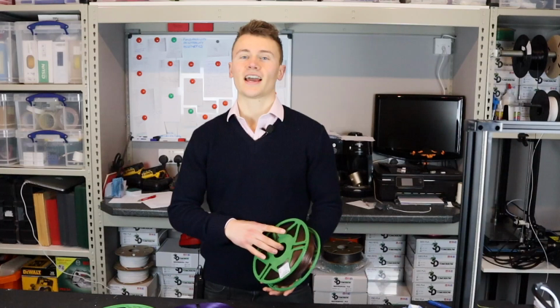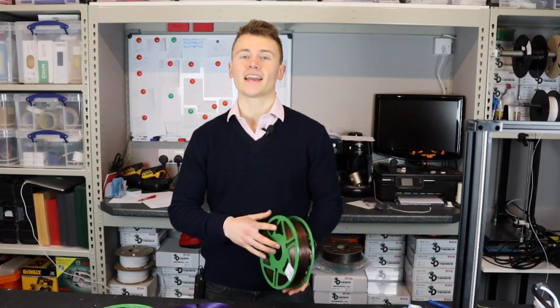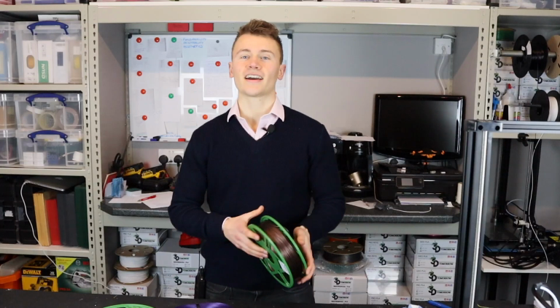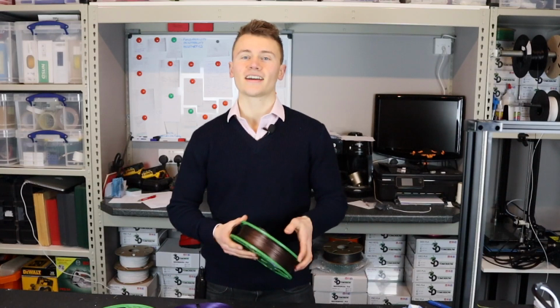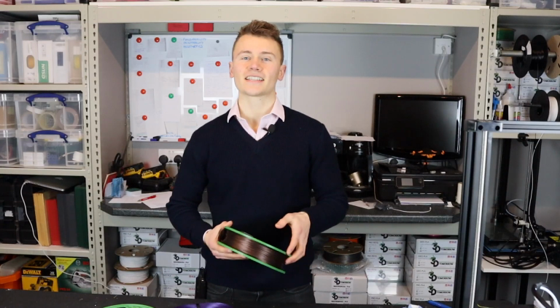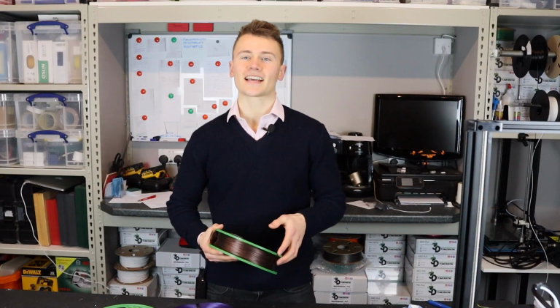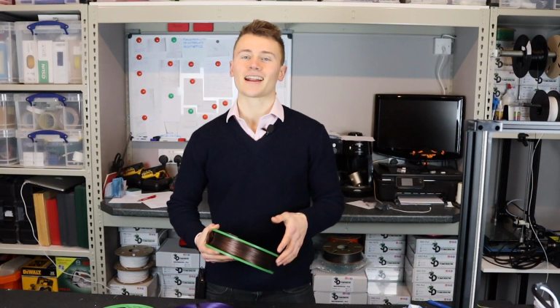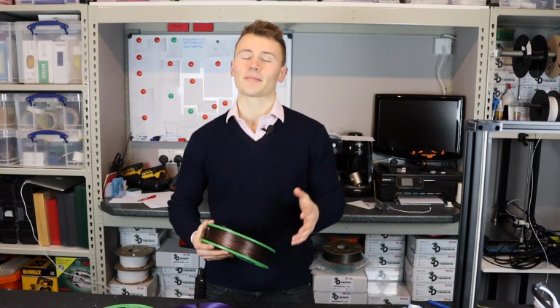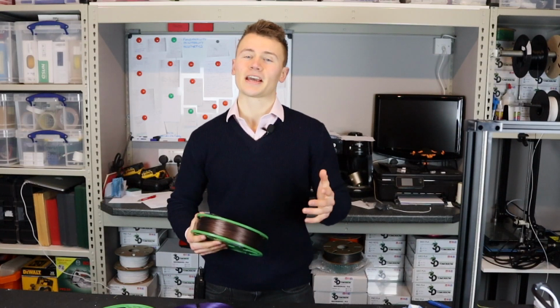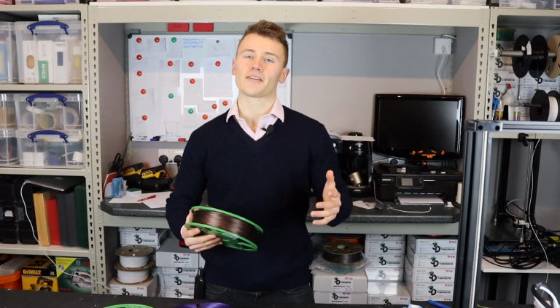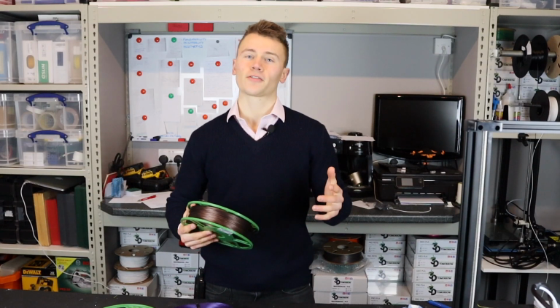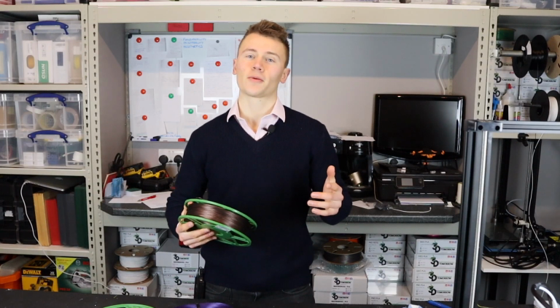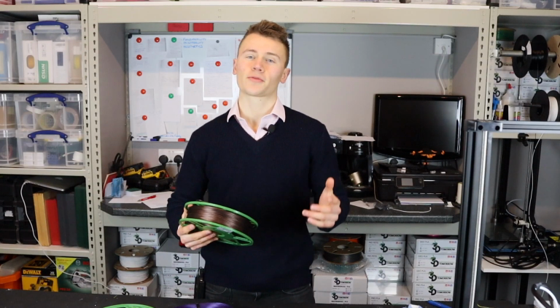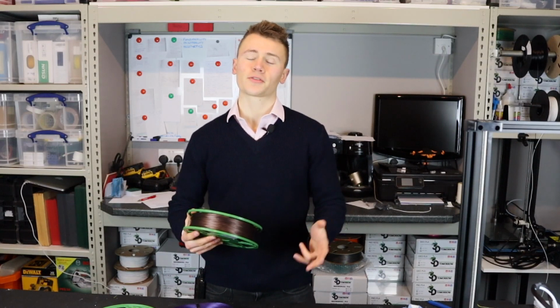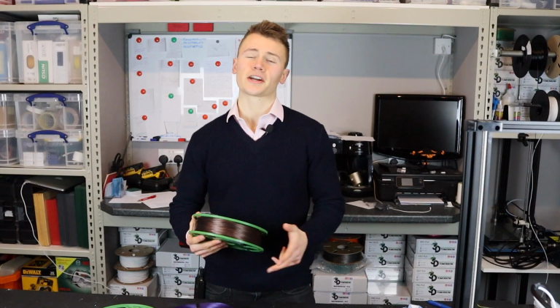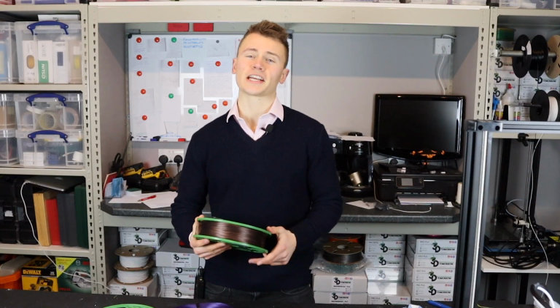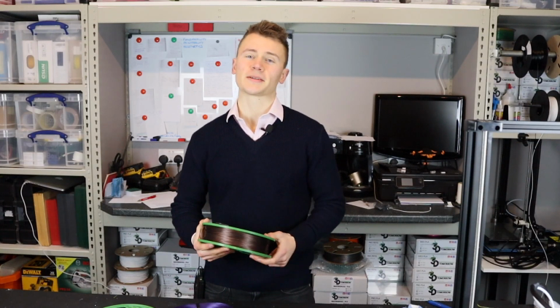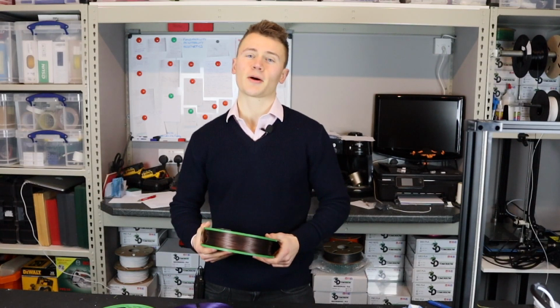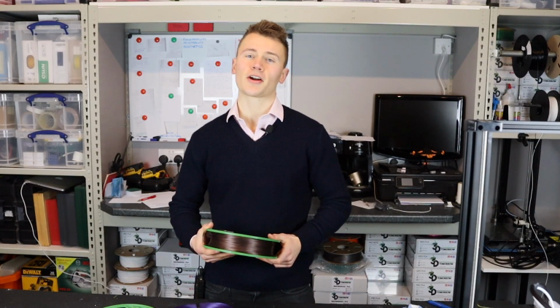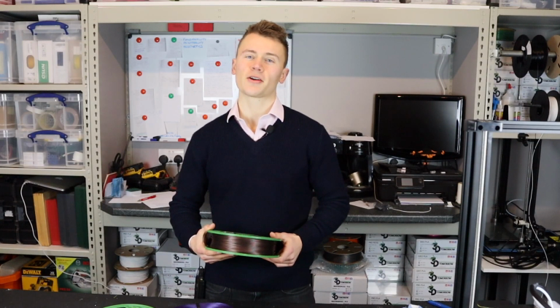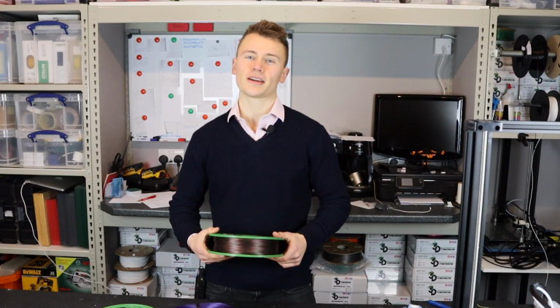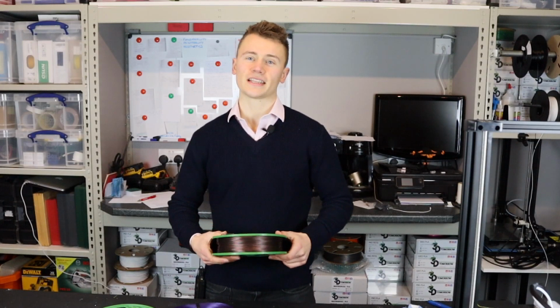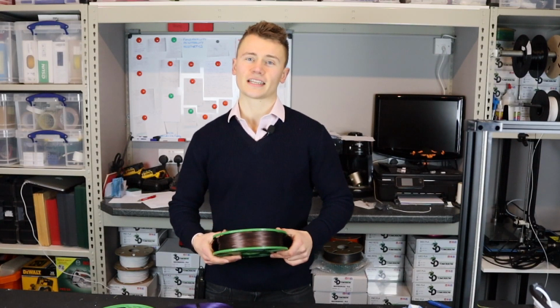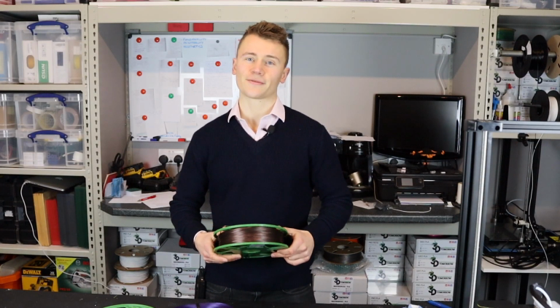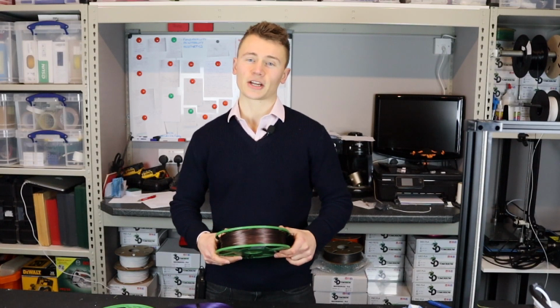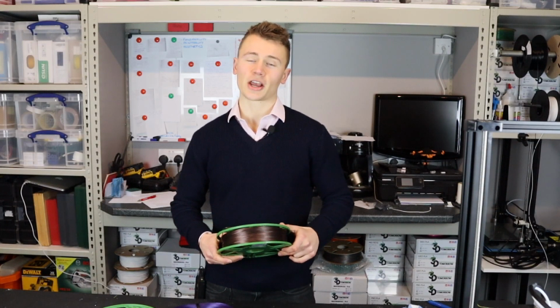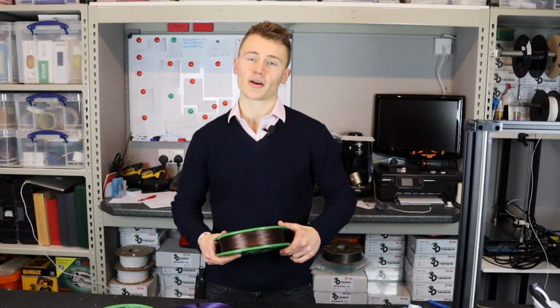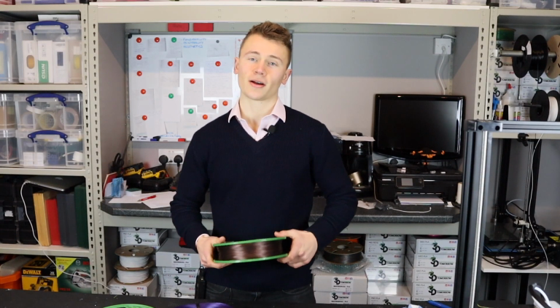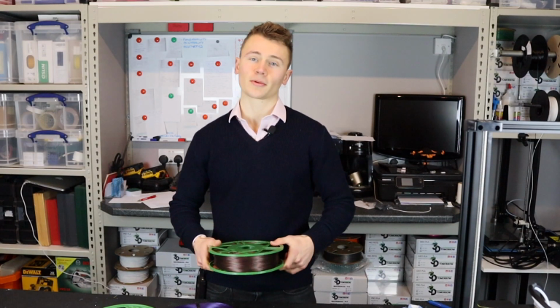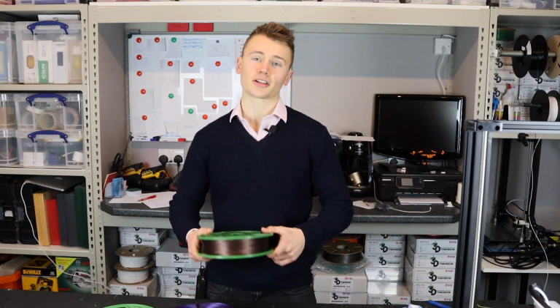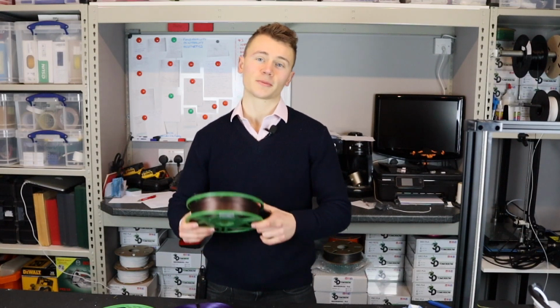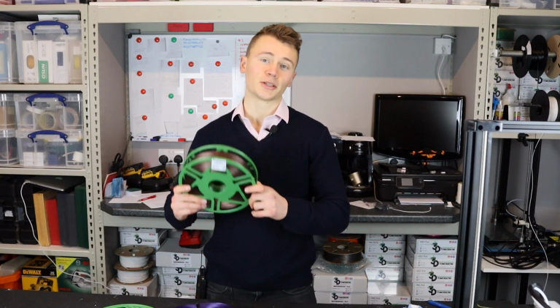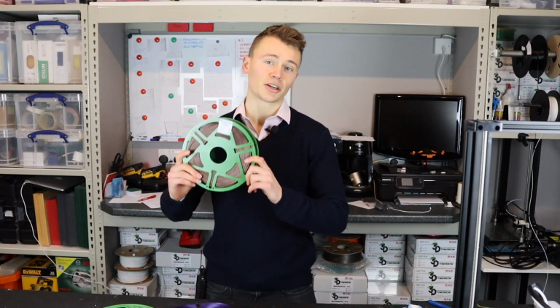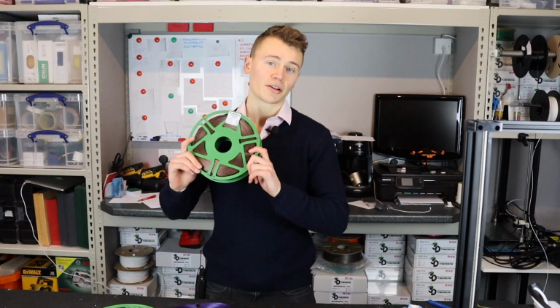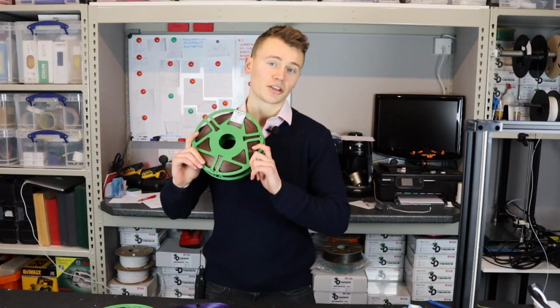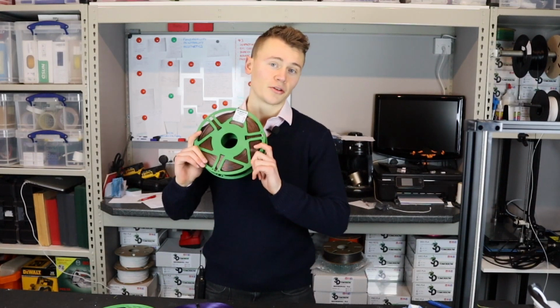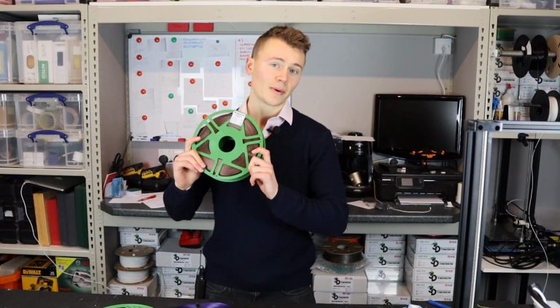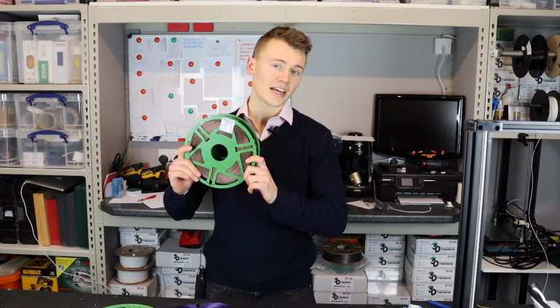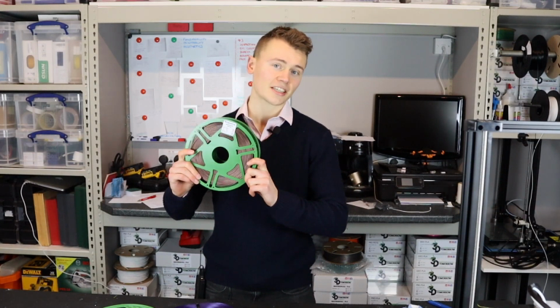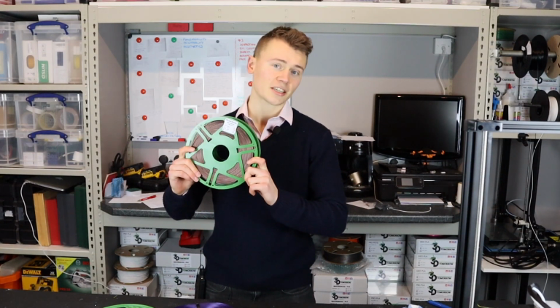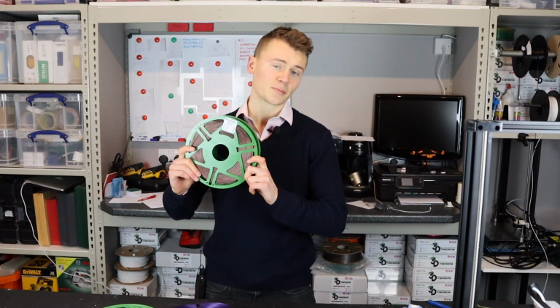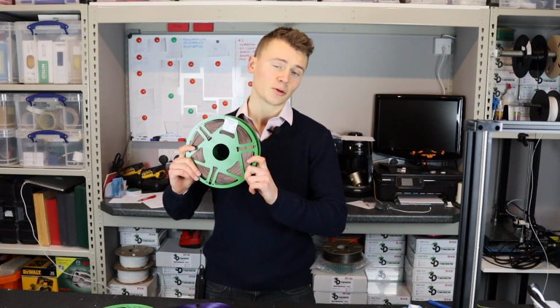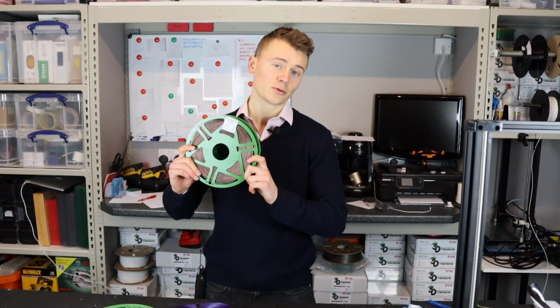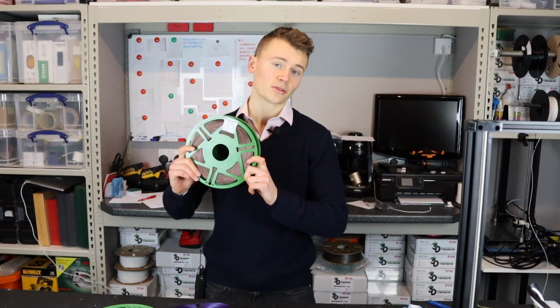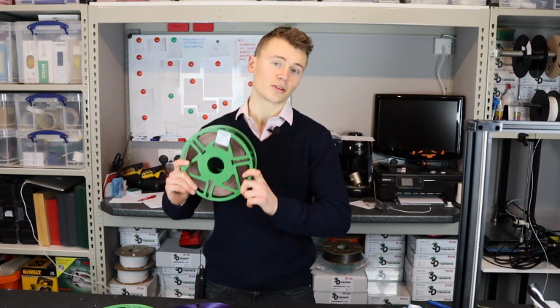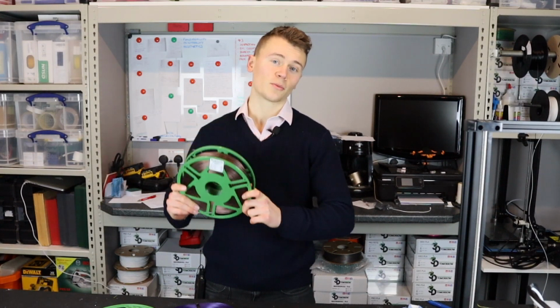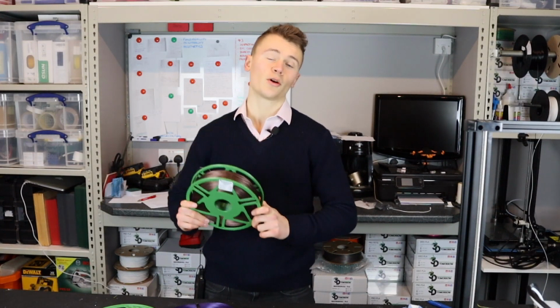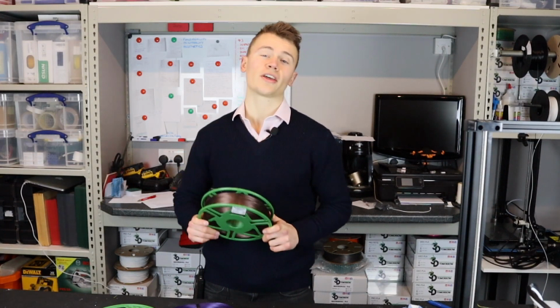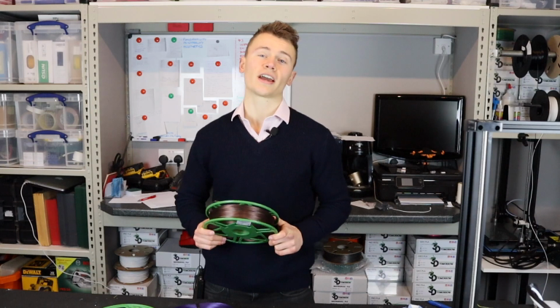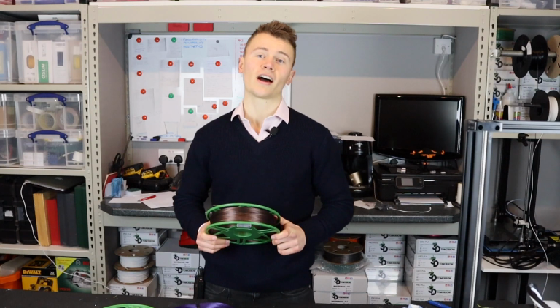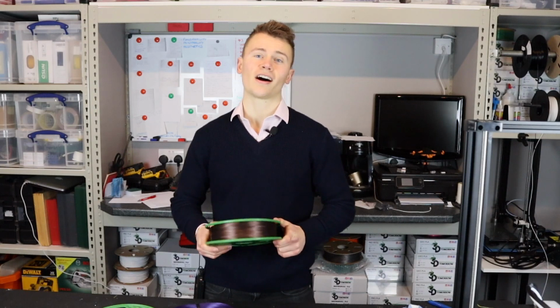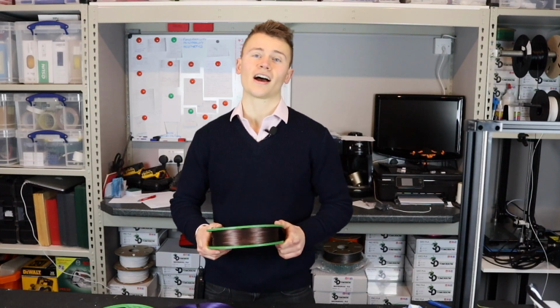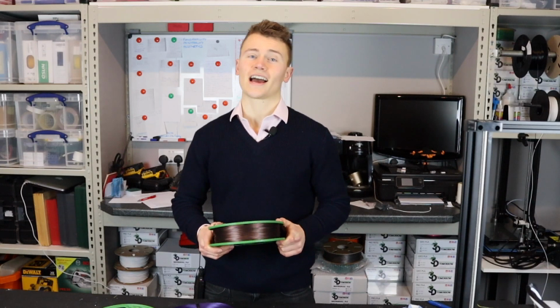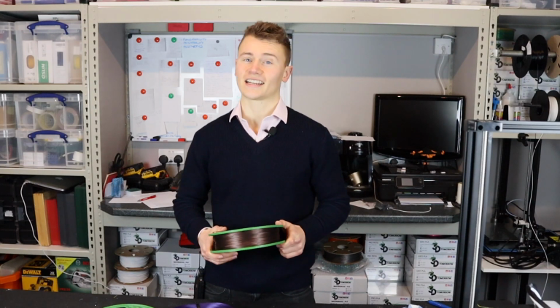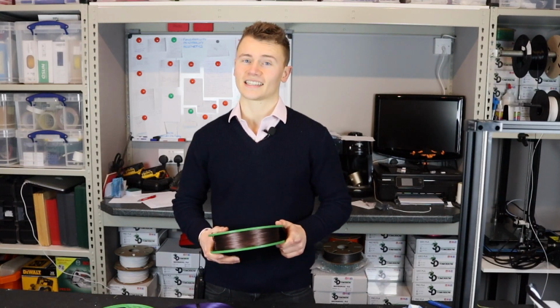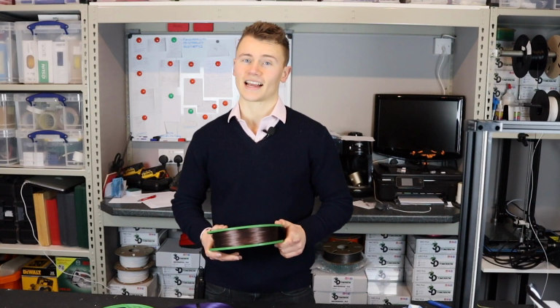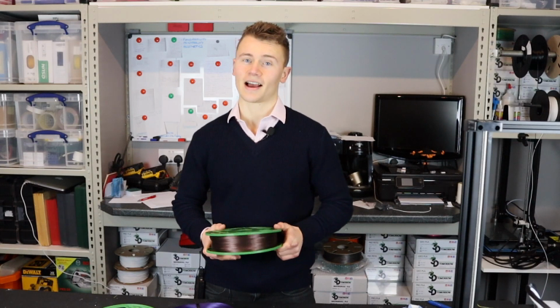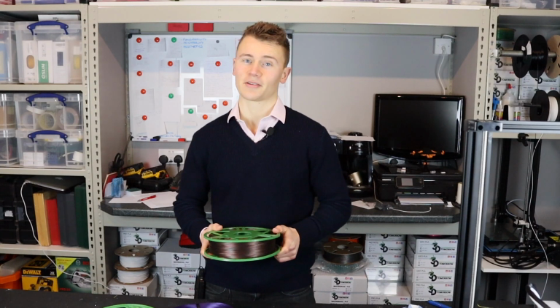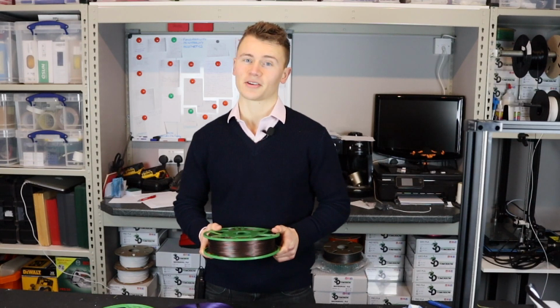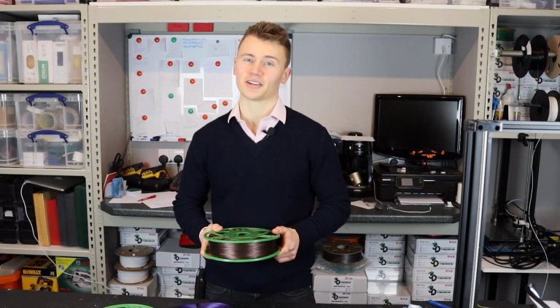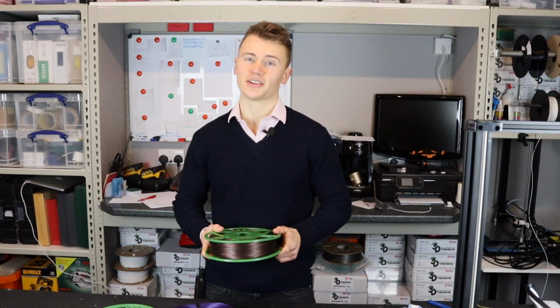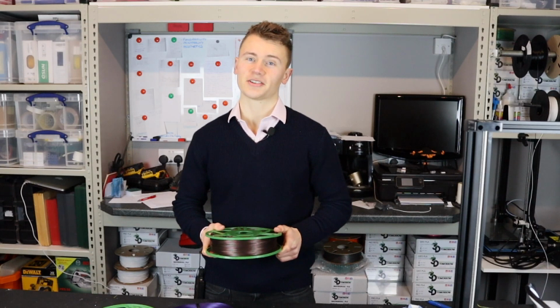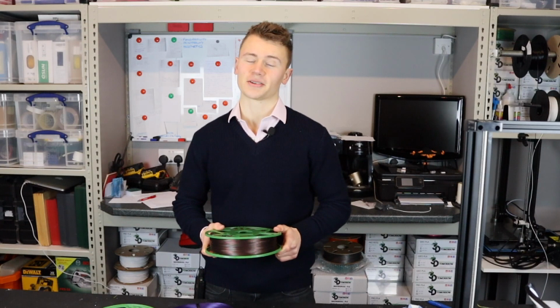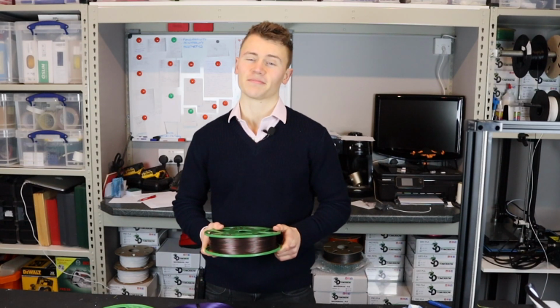Hey guys, Callum here from 3D Tomorrow. In this video I'm going to be showing you master spools, what they are and how you can use them.